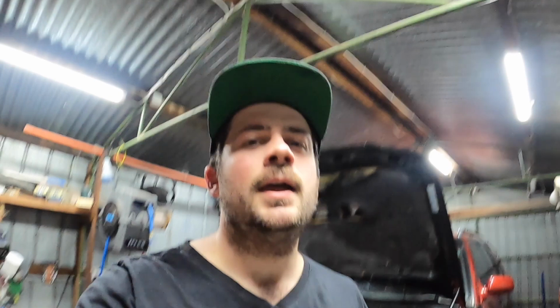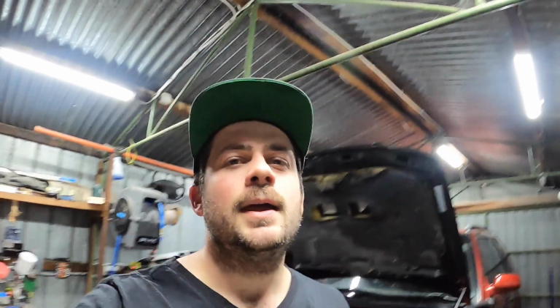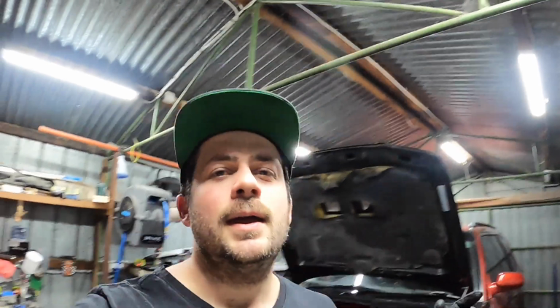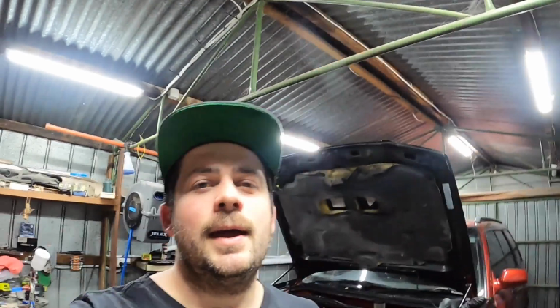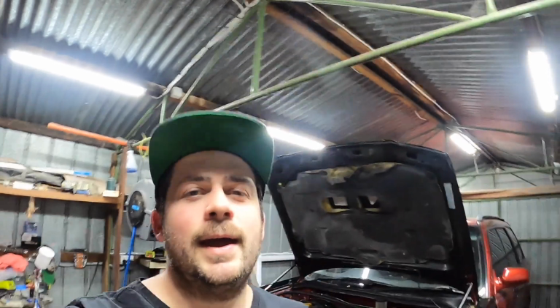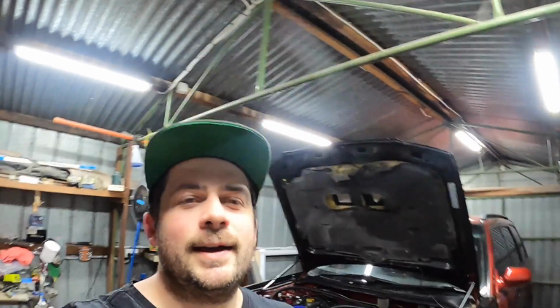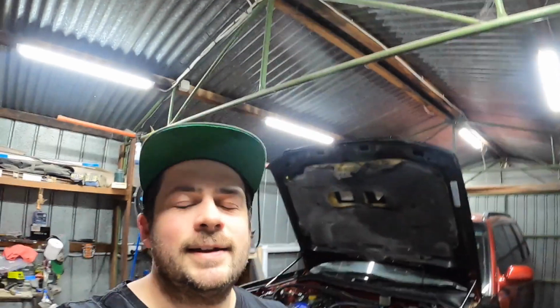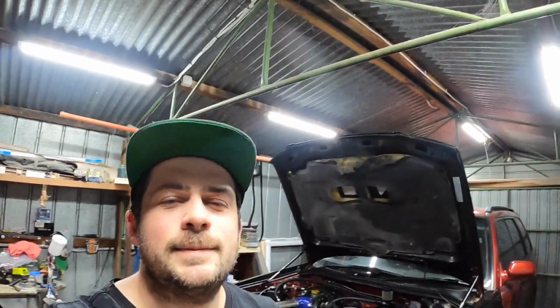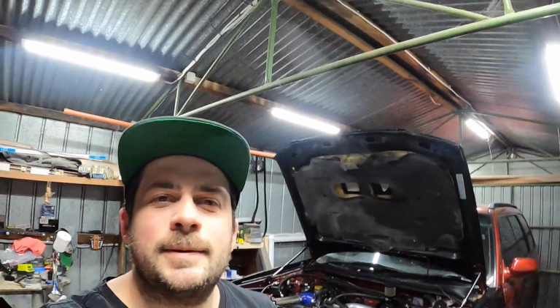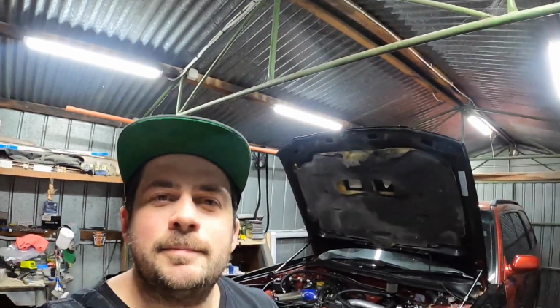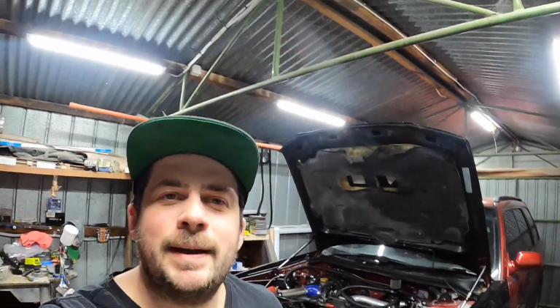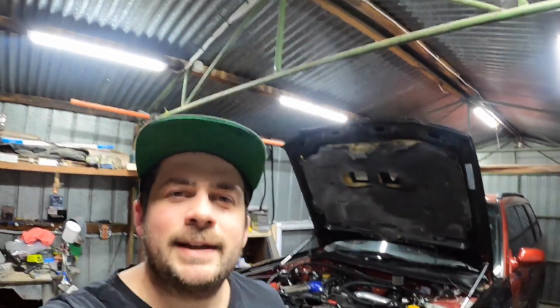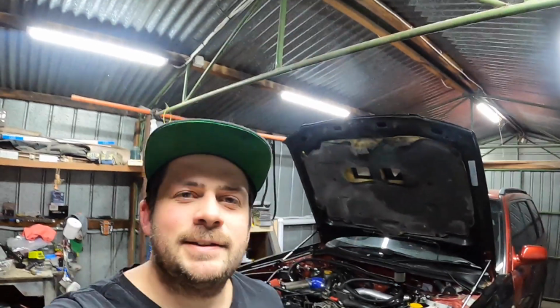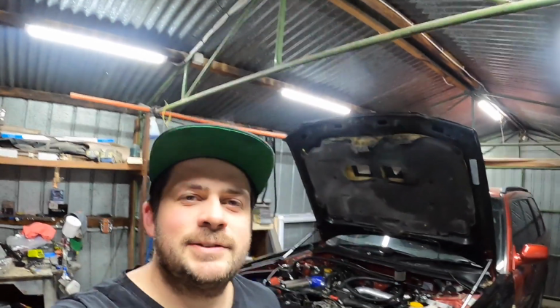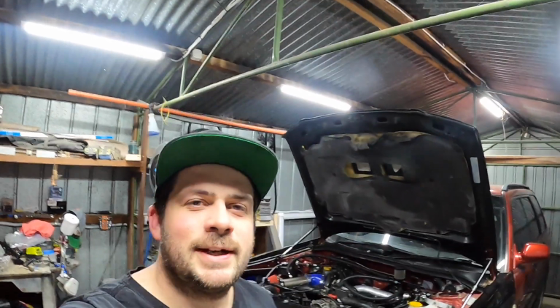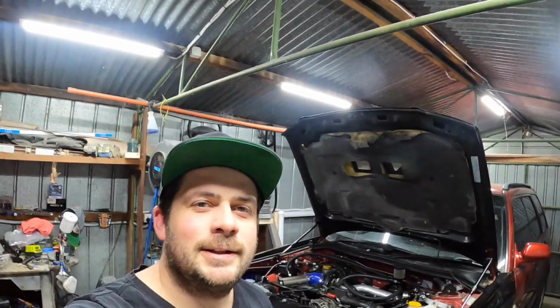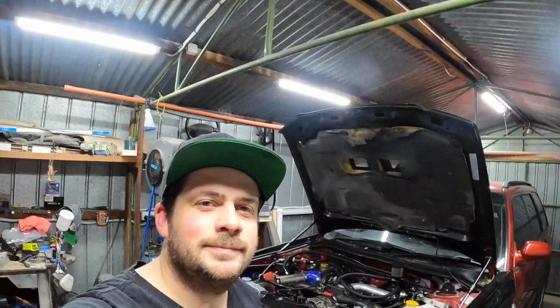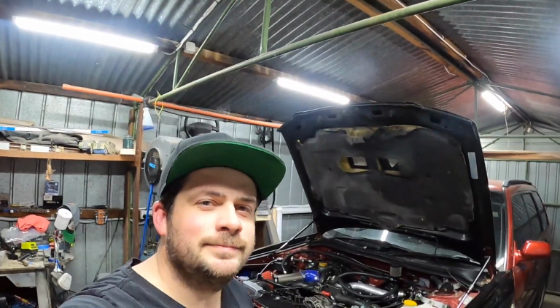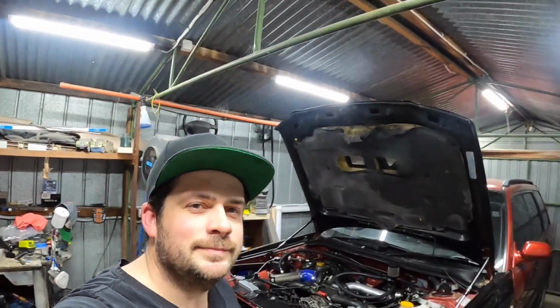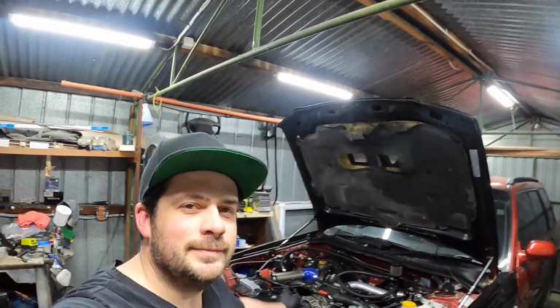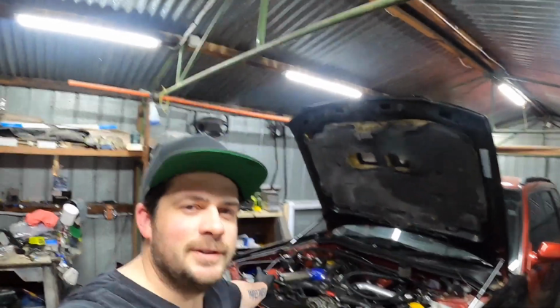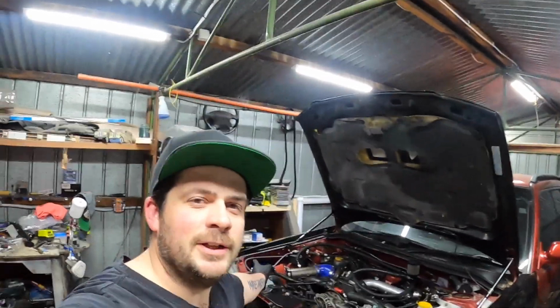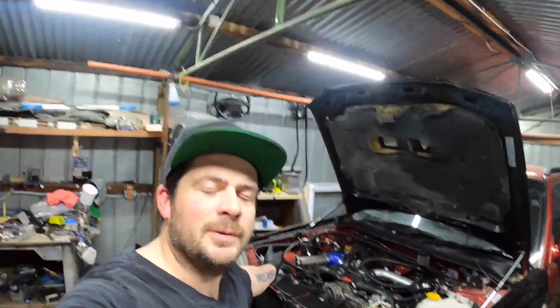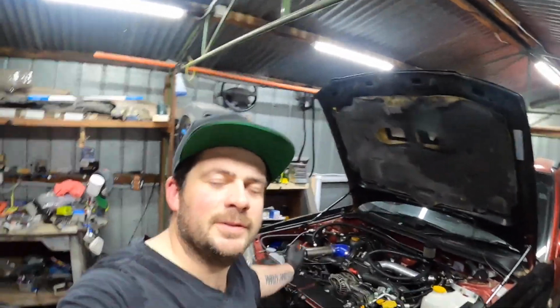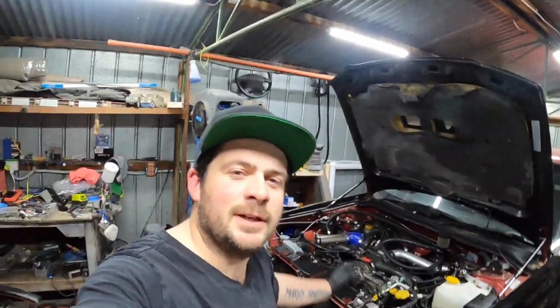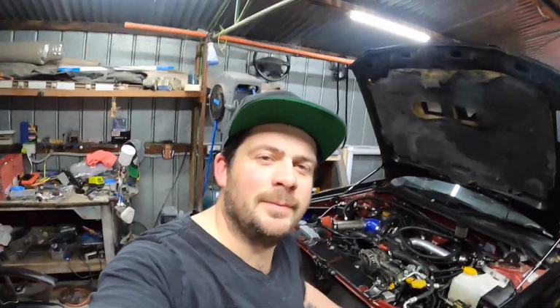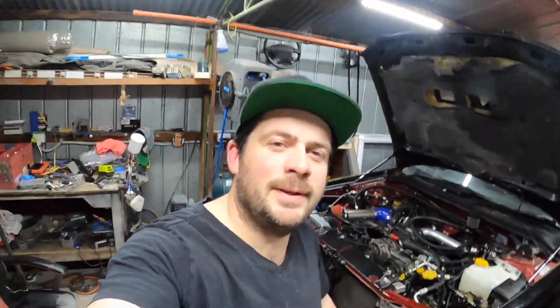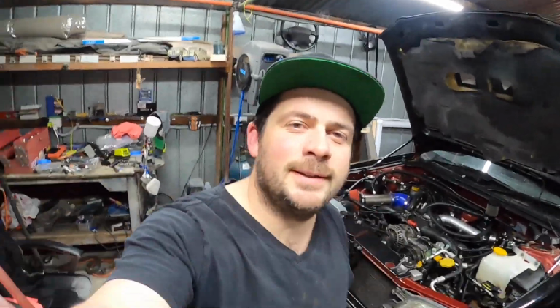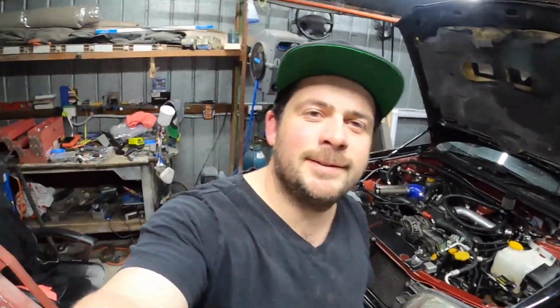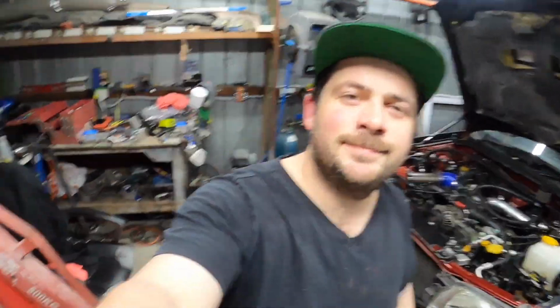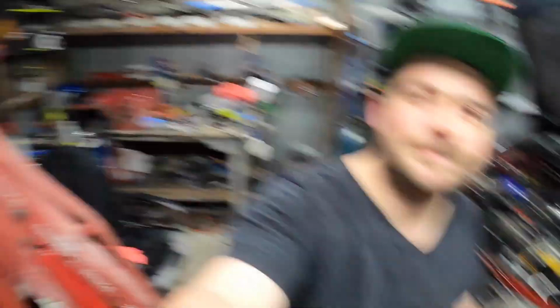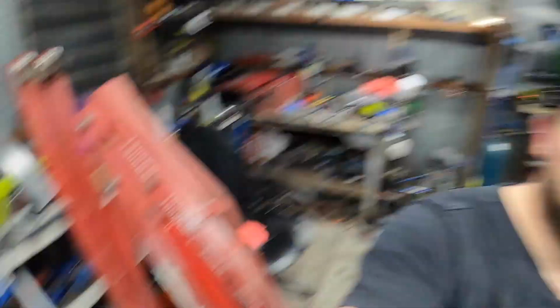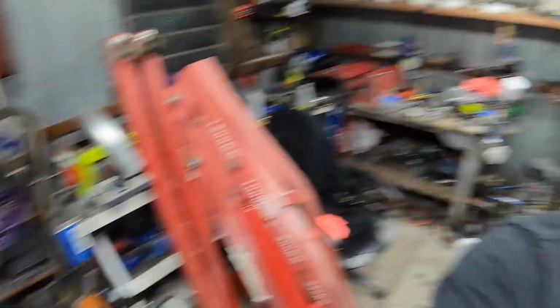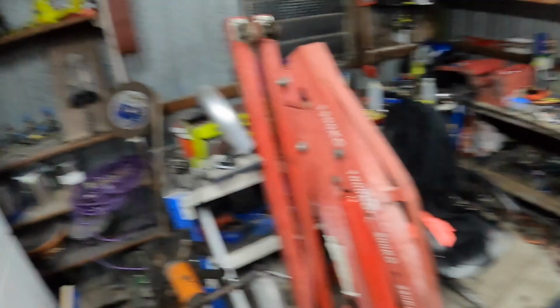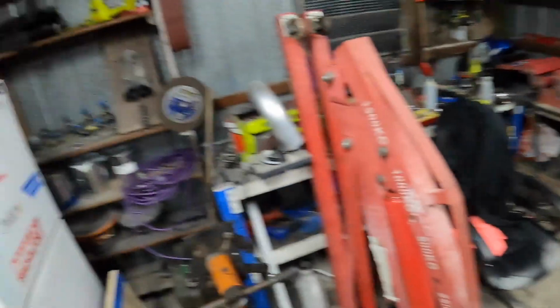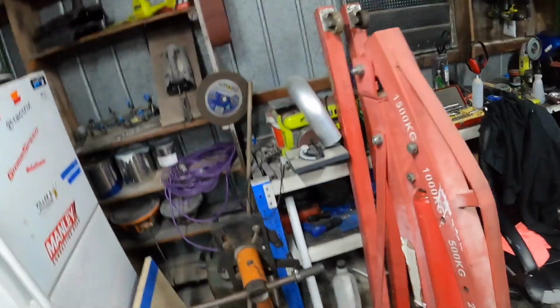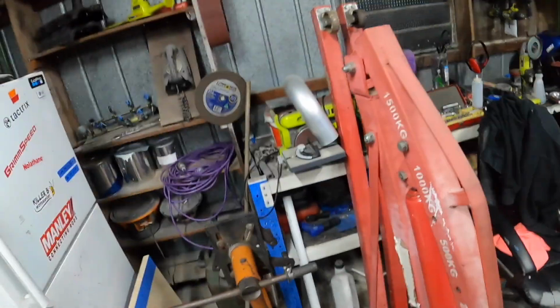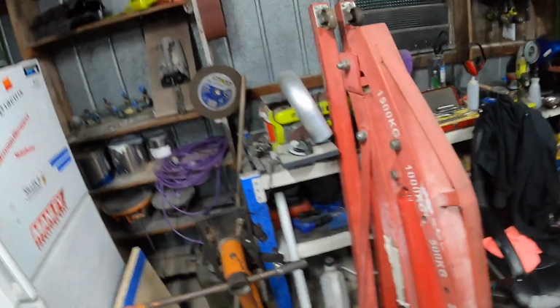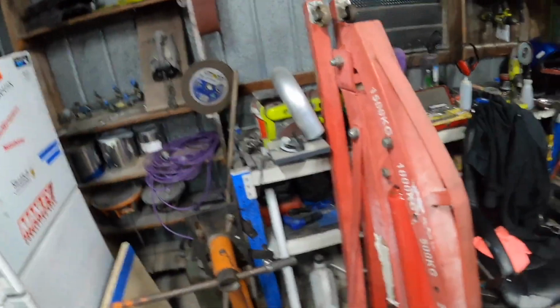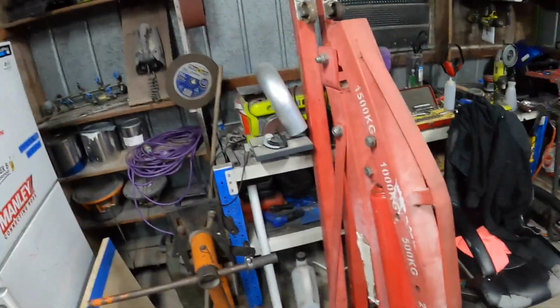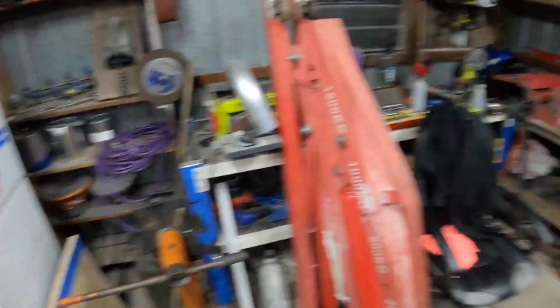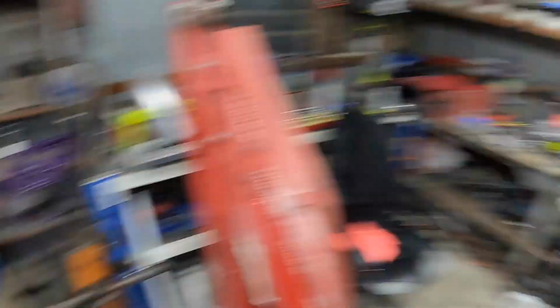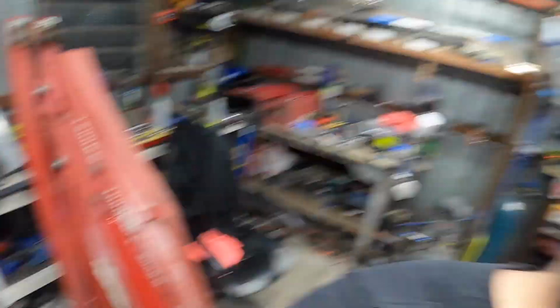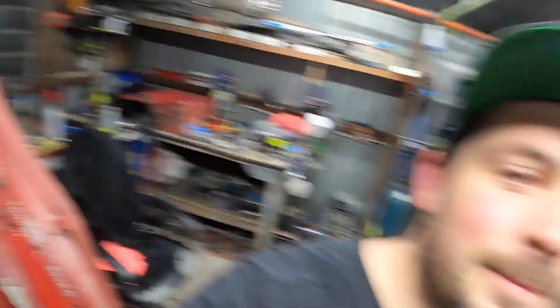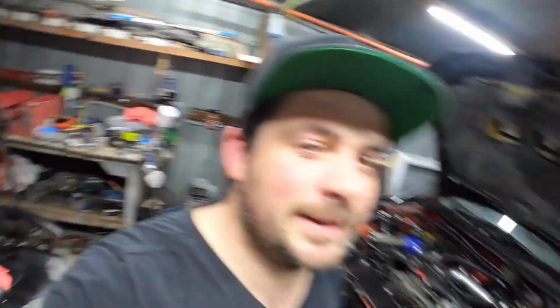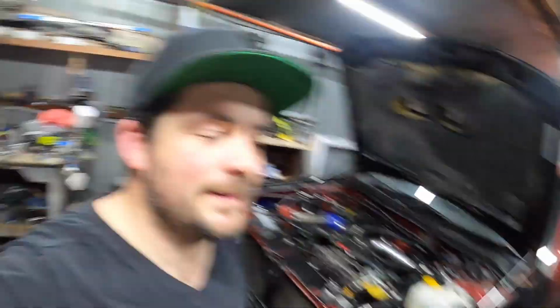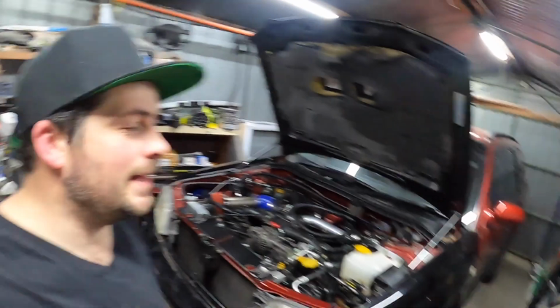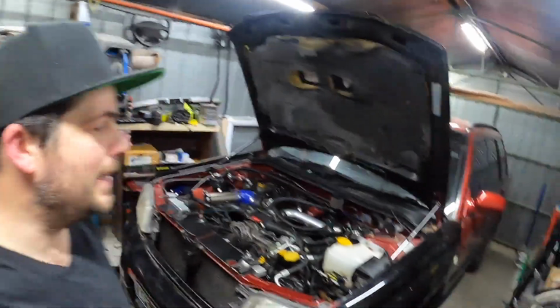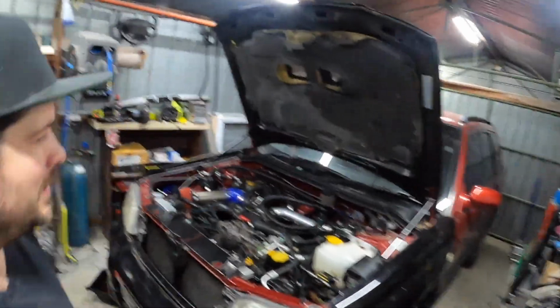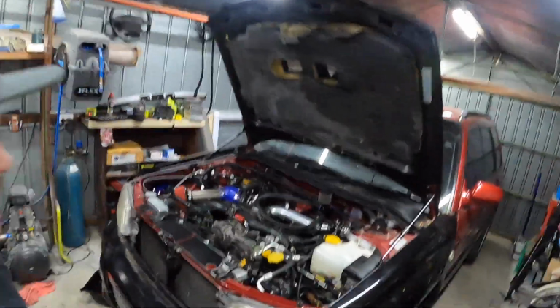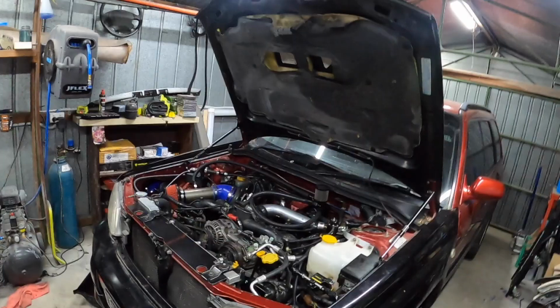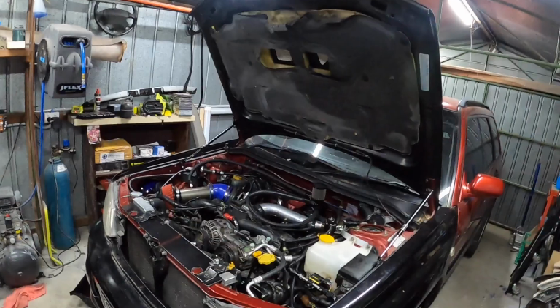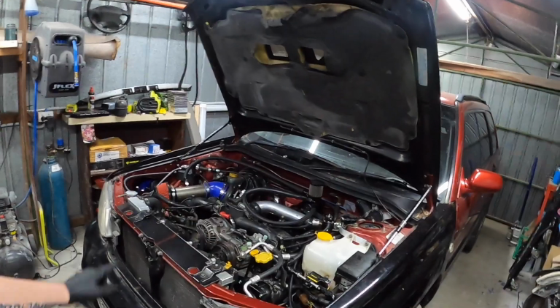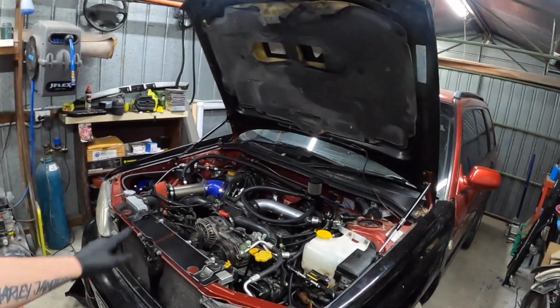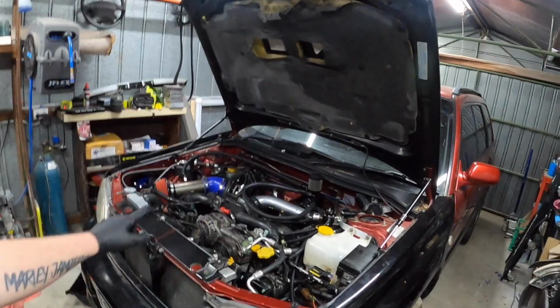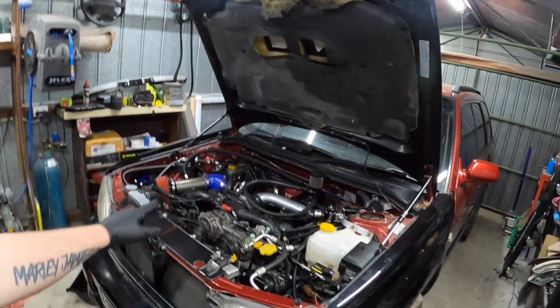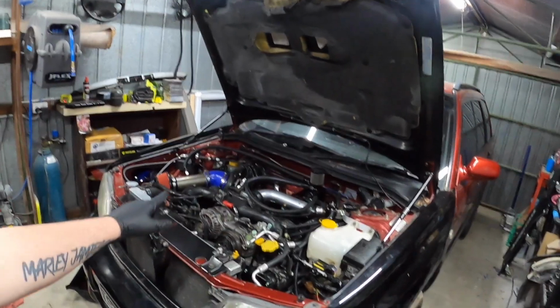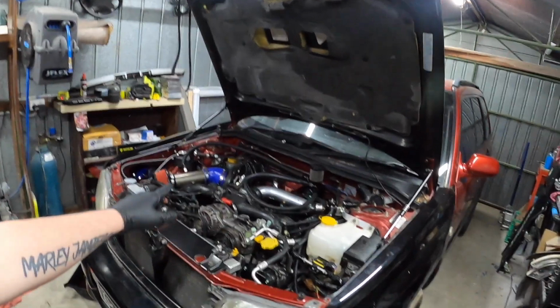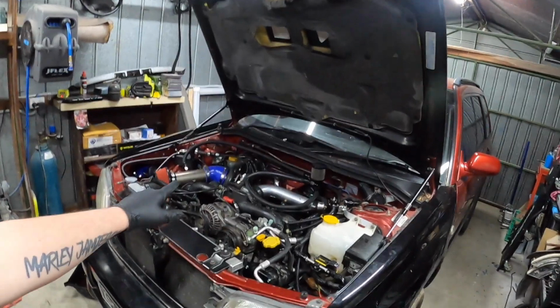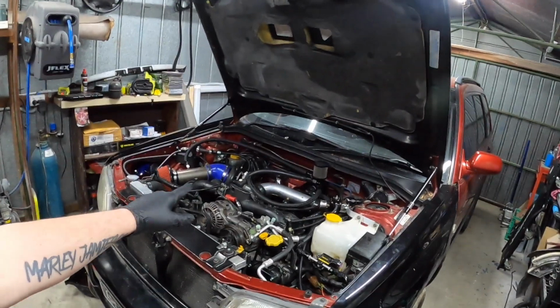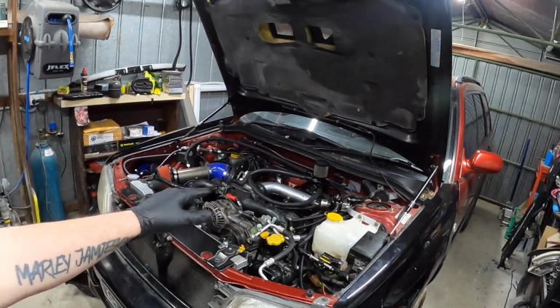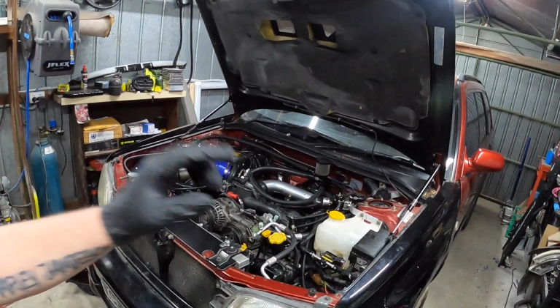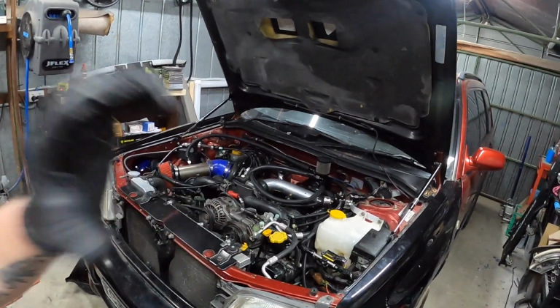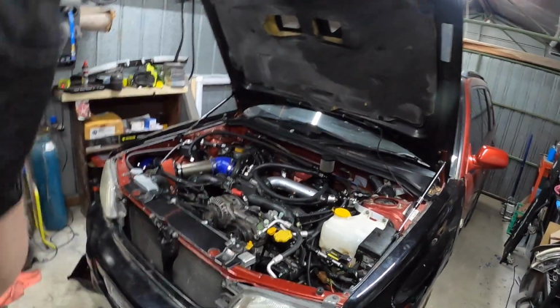Hey guys, welcome back to the channel. You know what time it is — it's time to get that engine out. Let's do it.